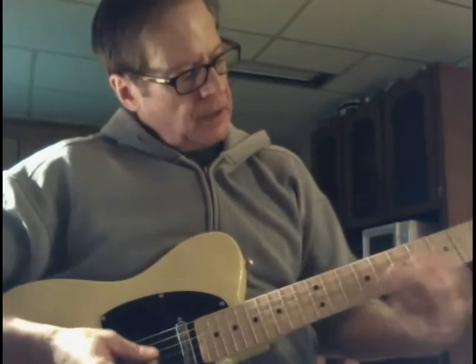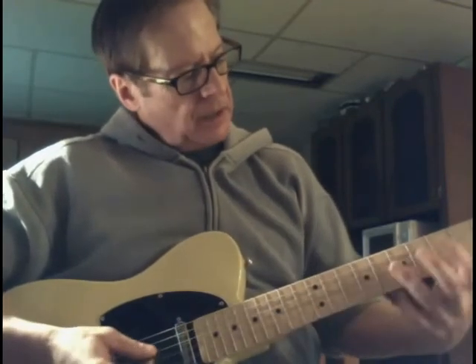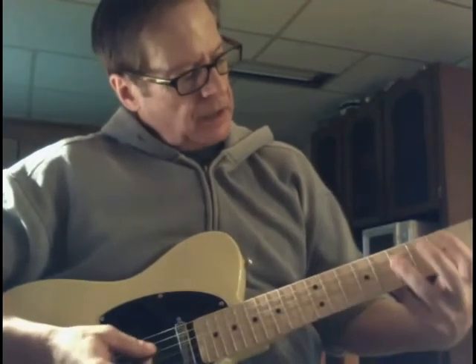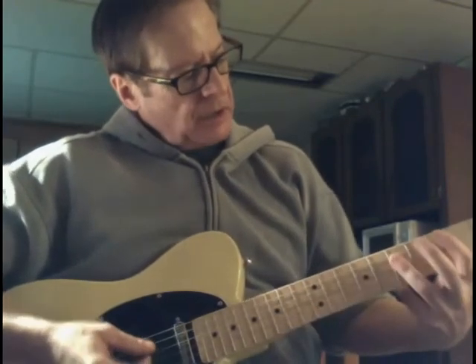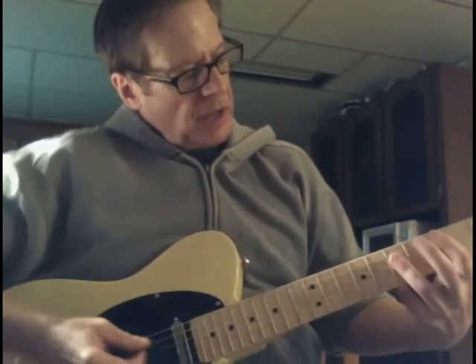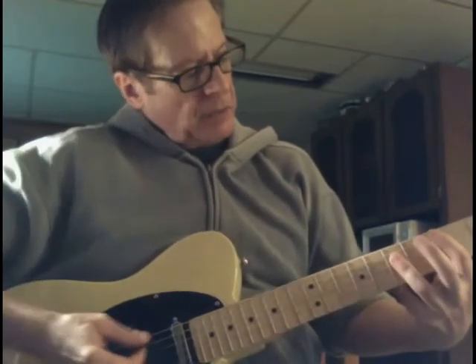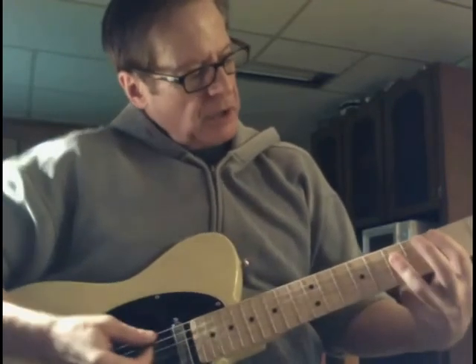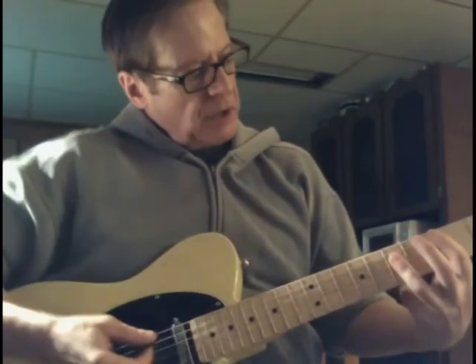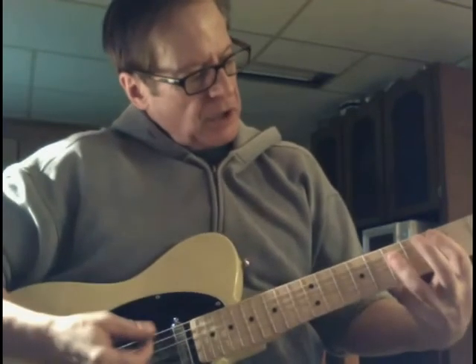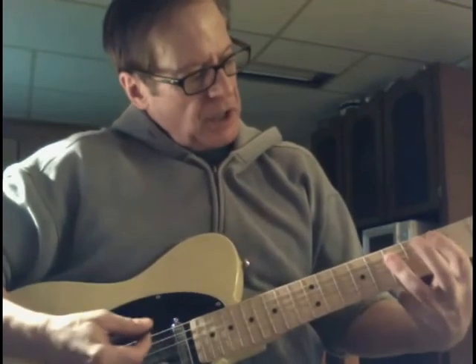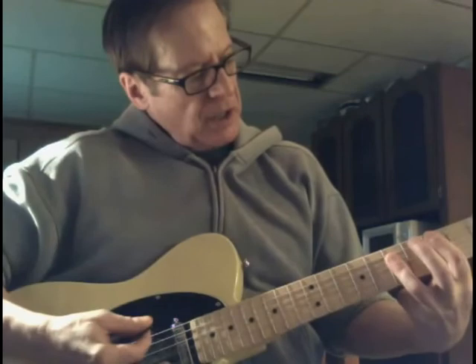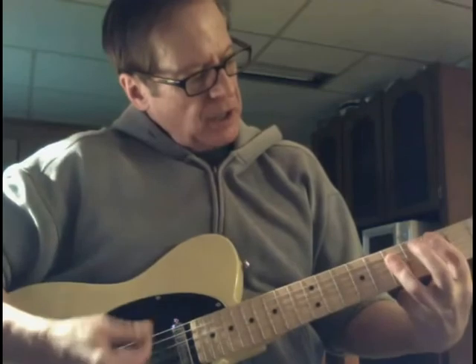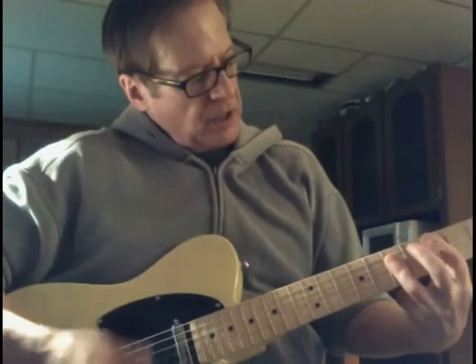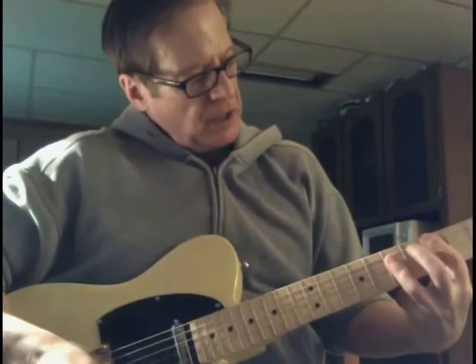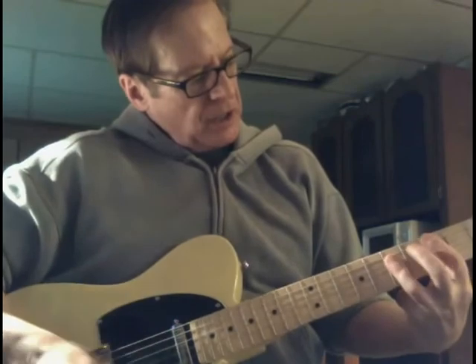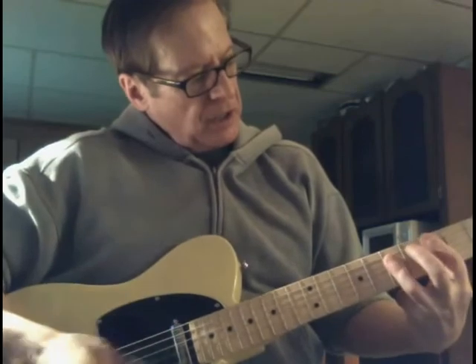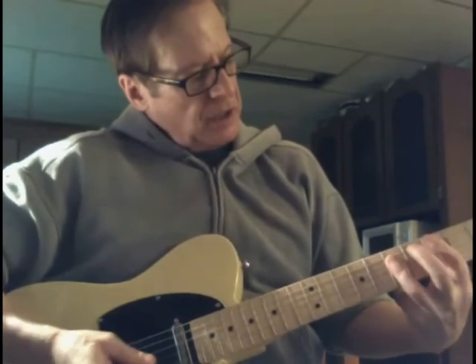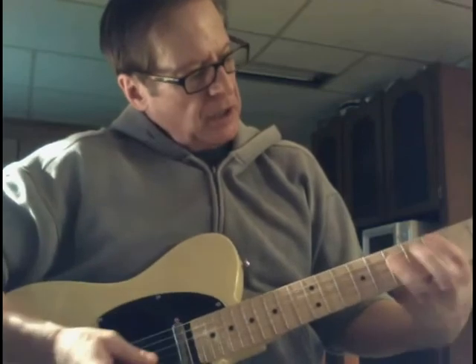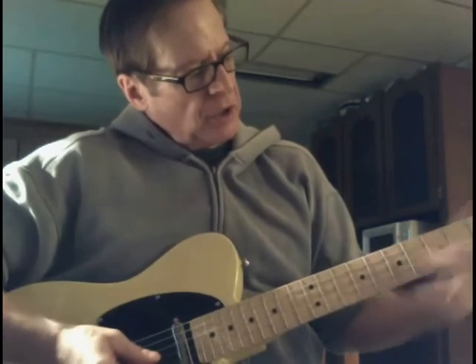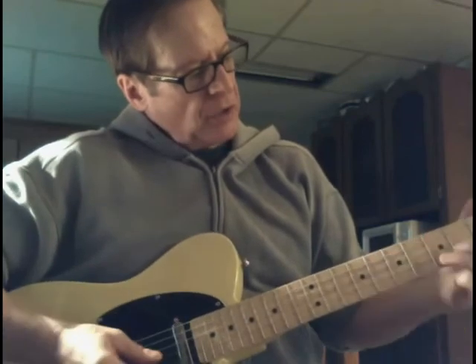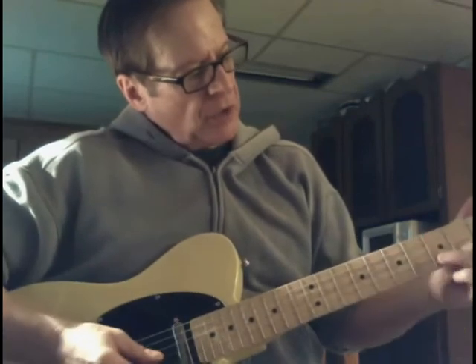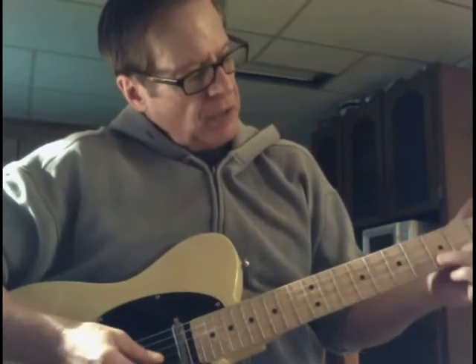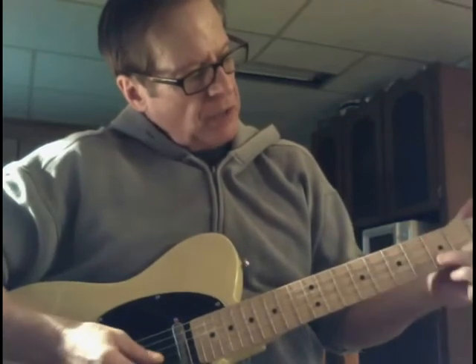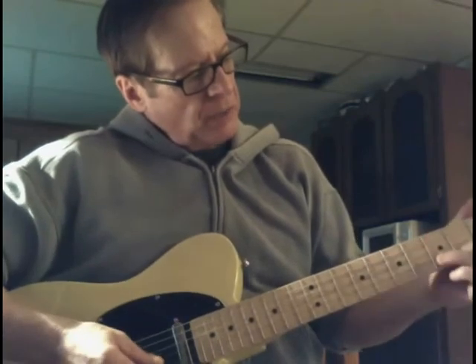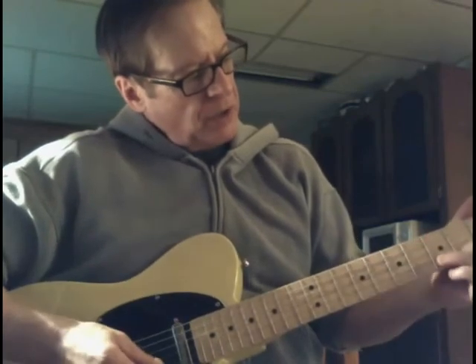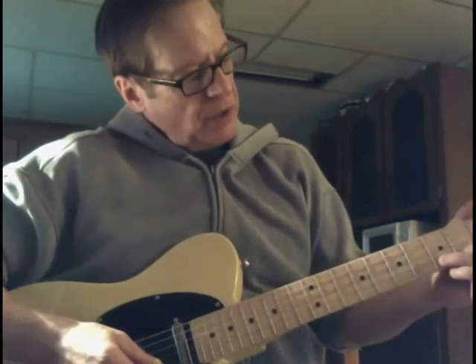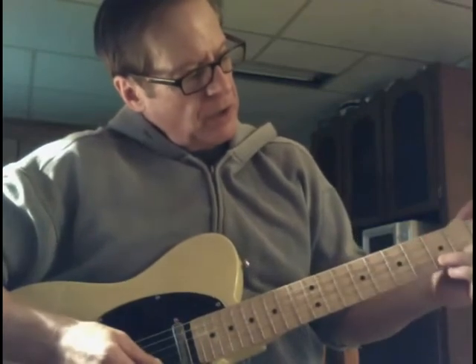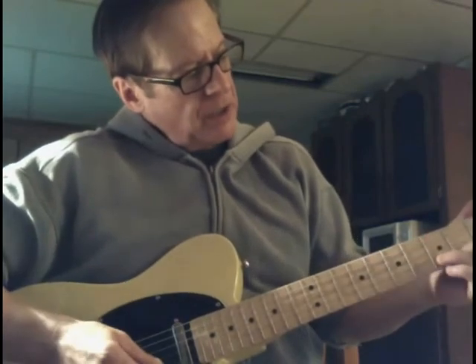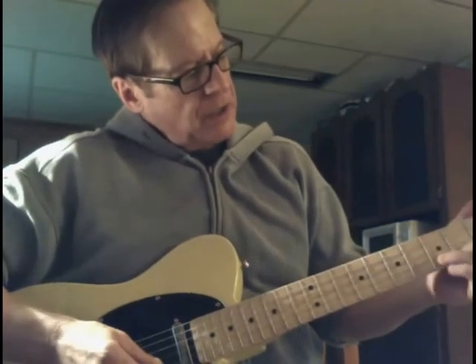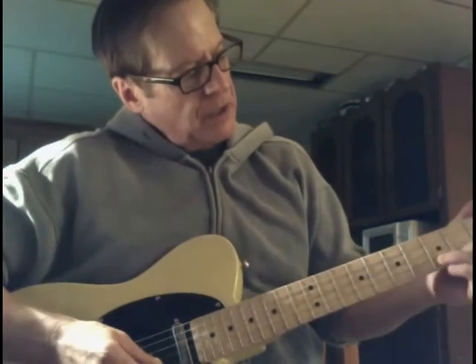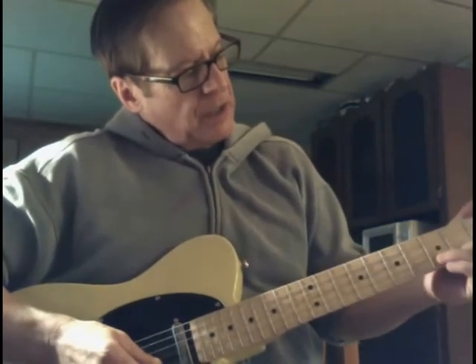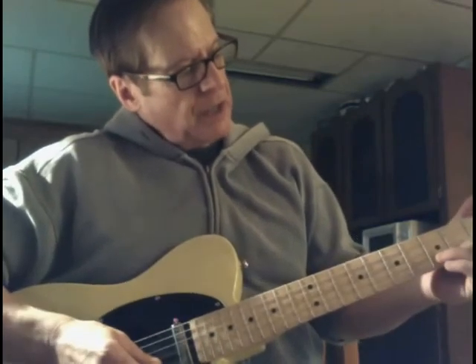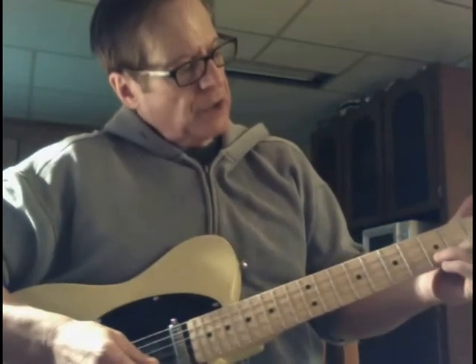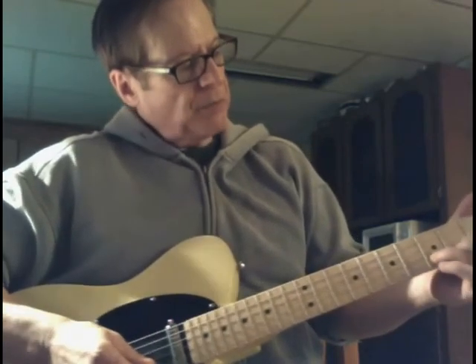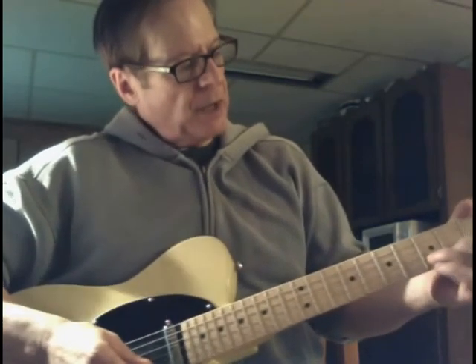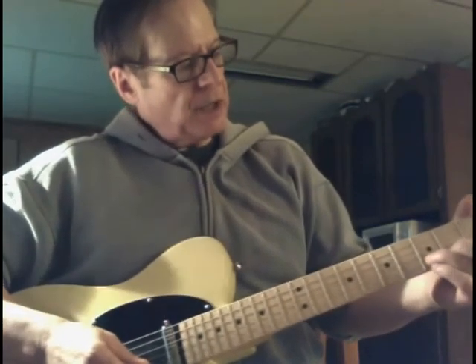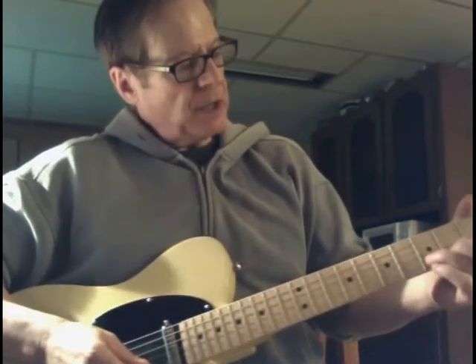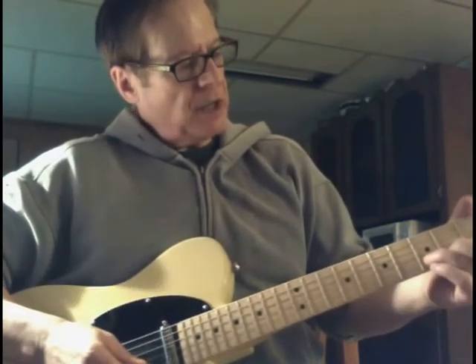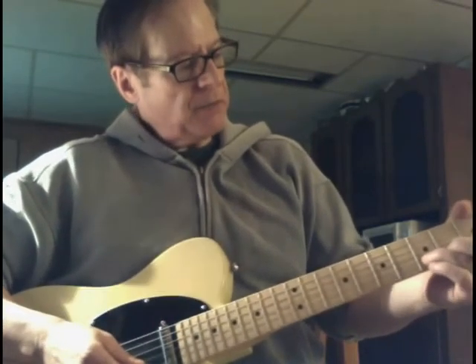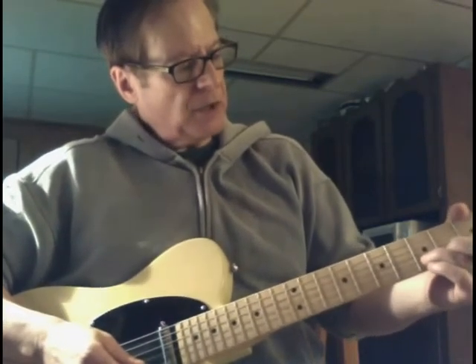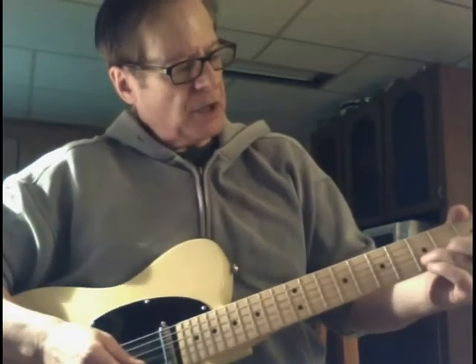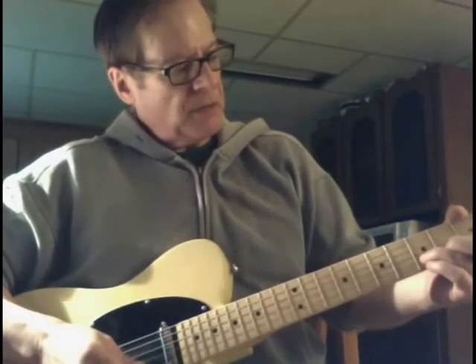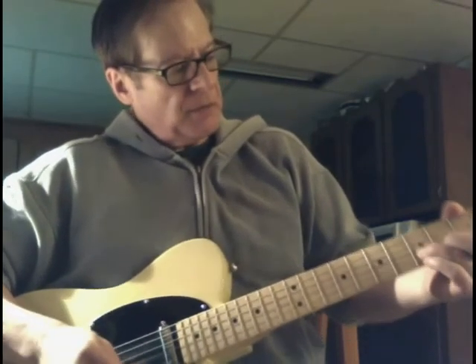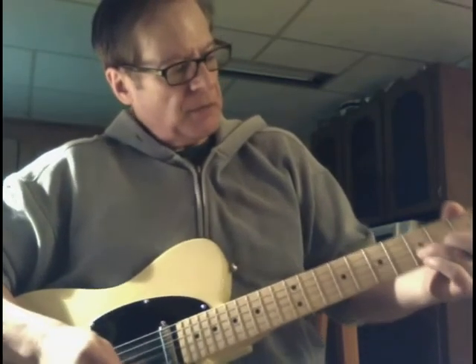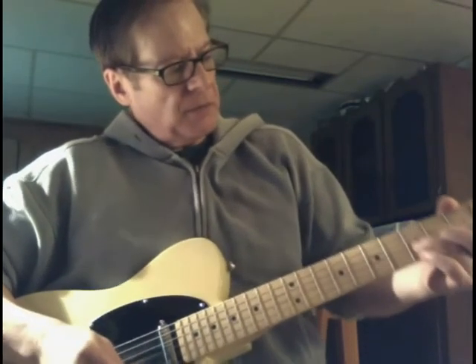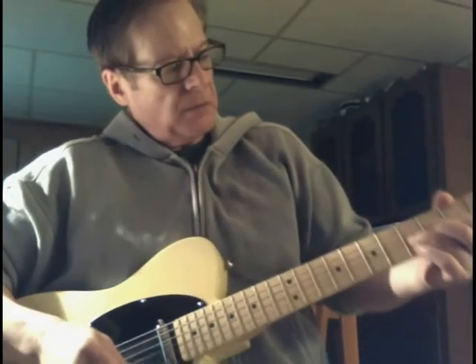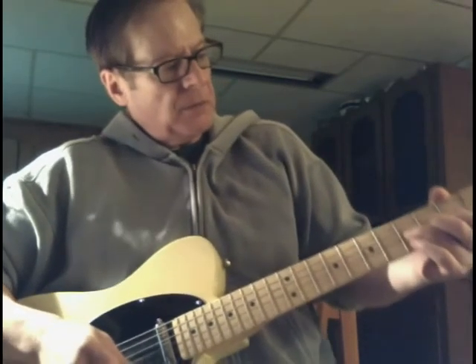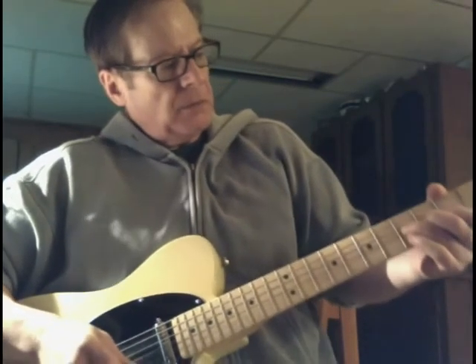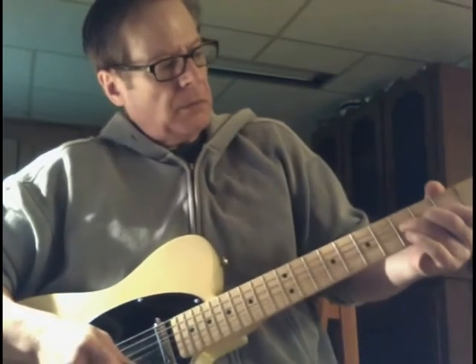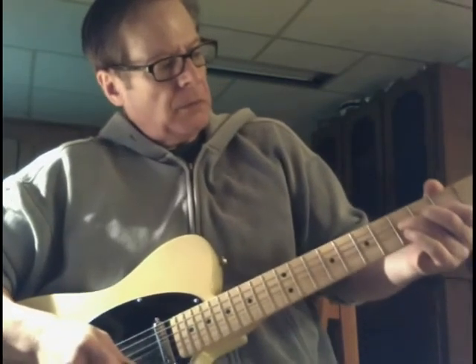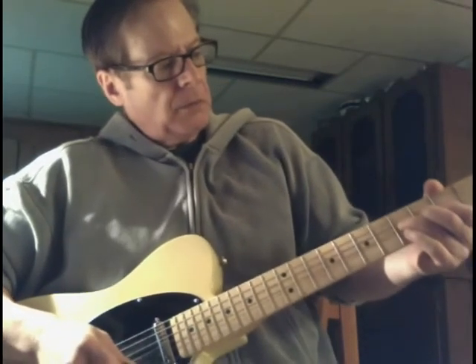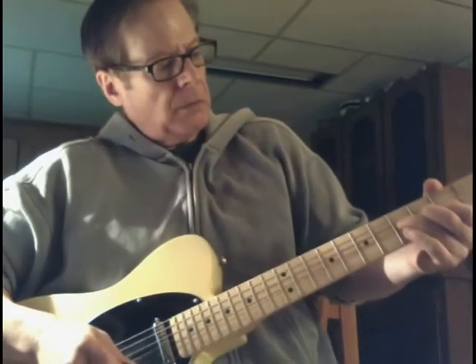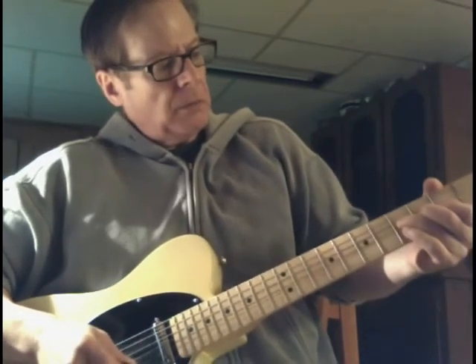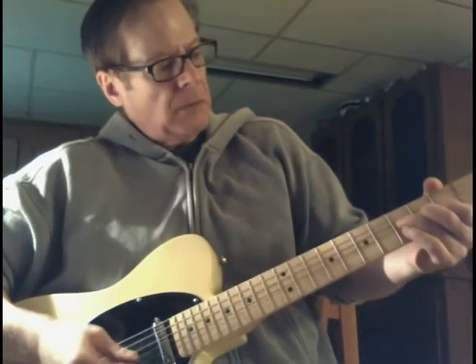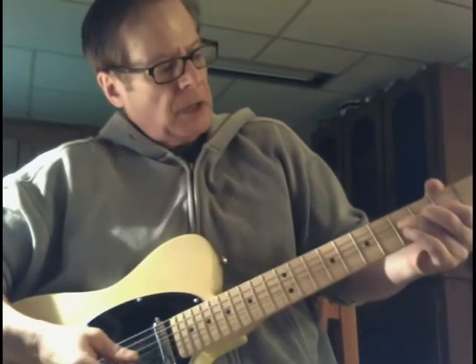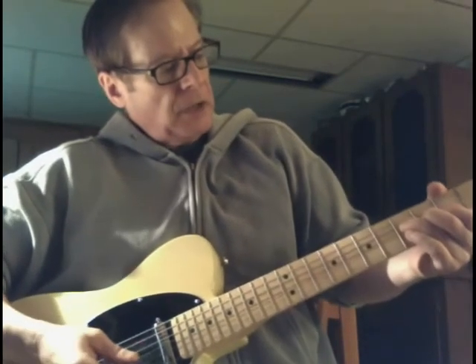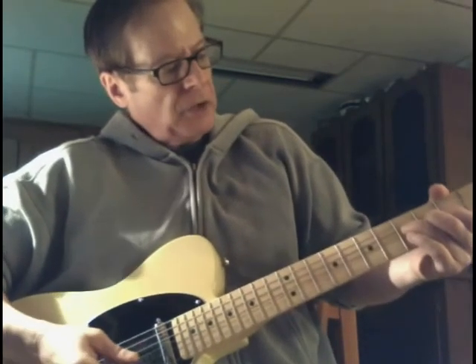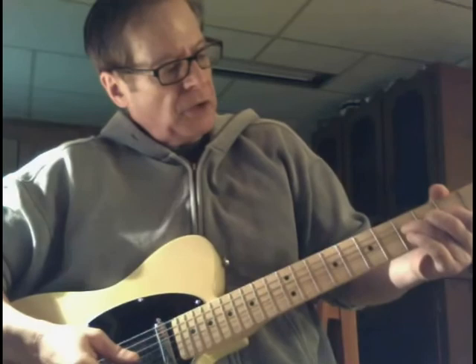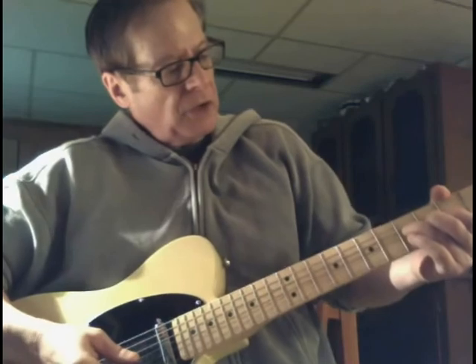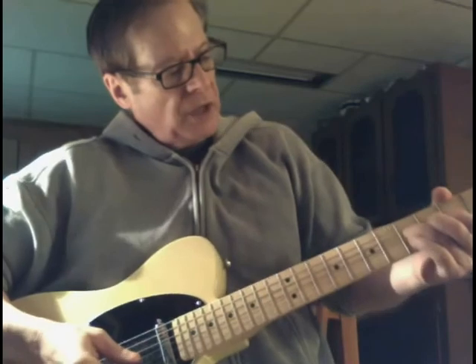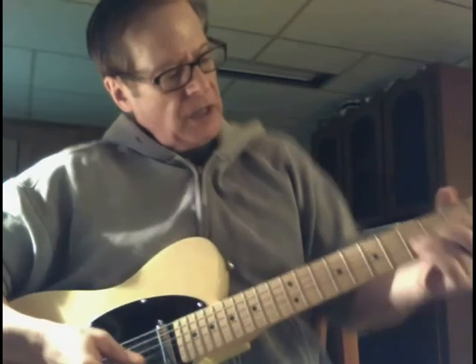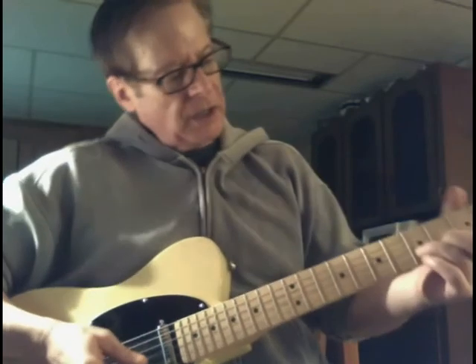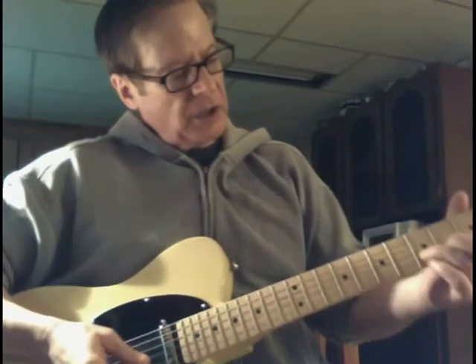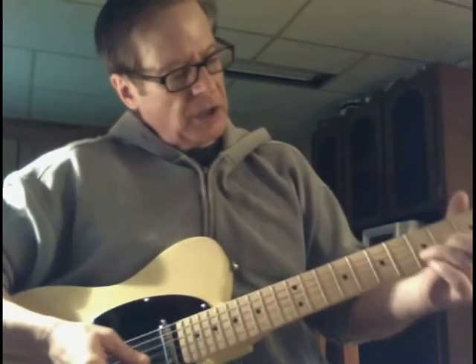It bends you into the A. Same with the D — just go down below and bend it up a step. Gives you the D.